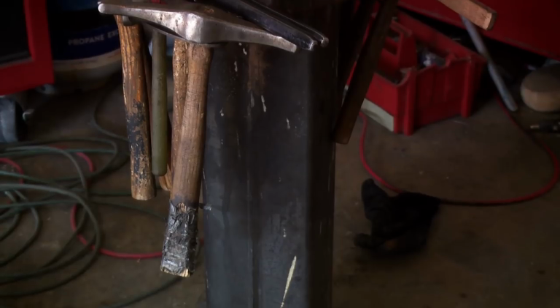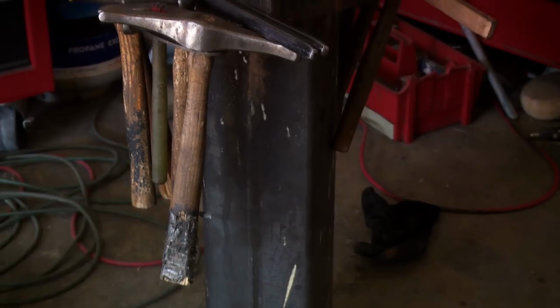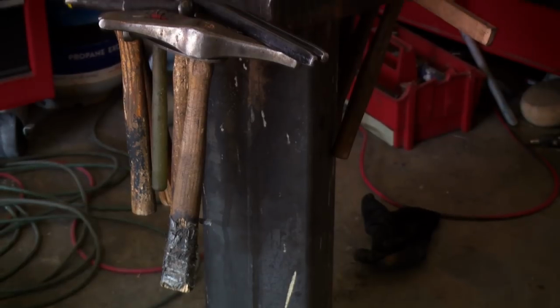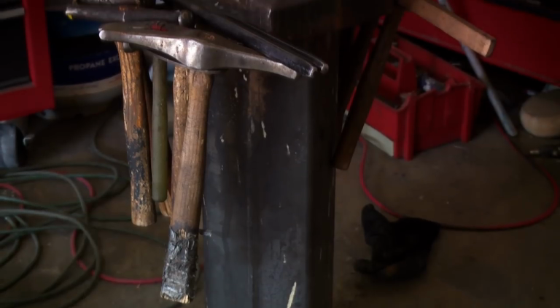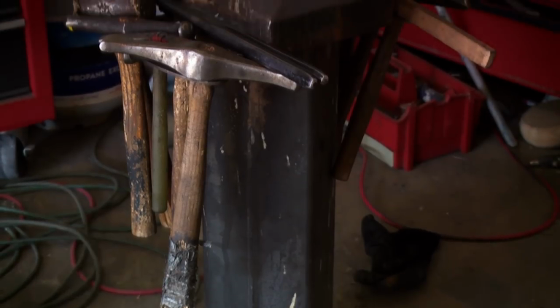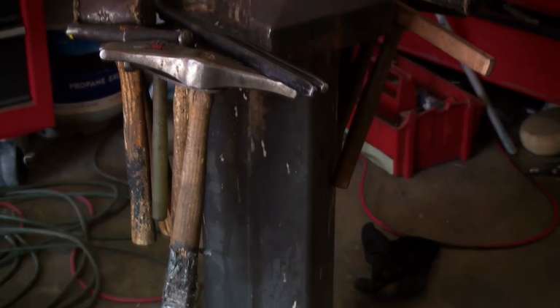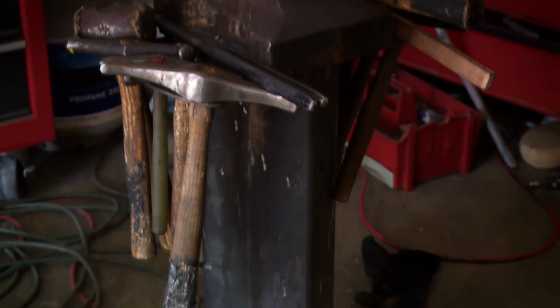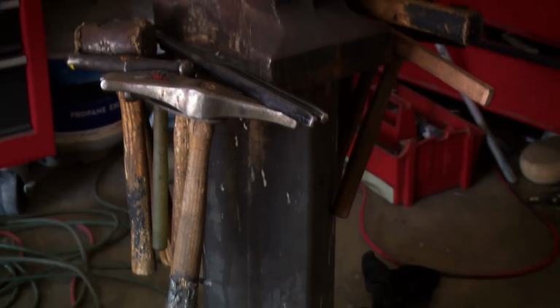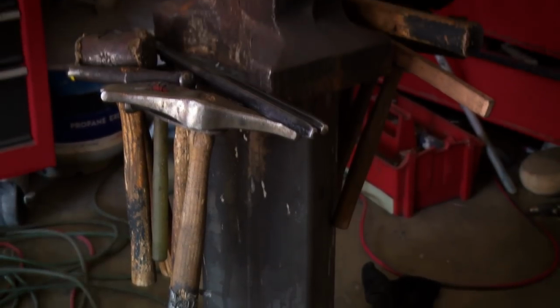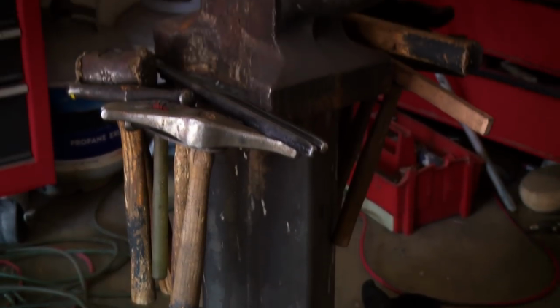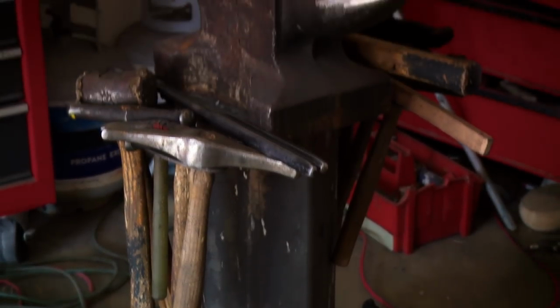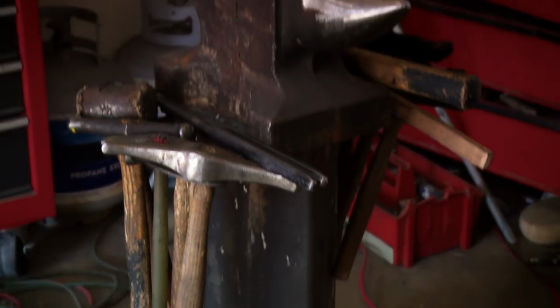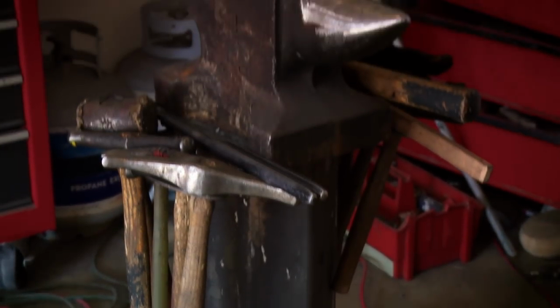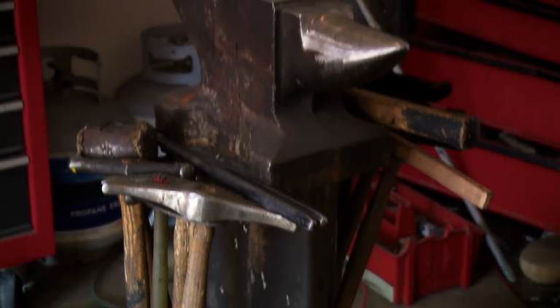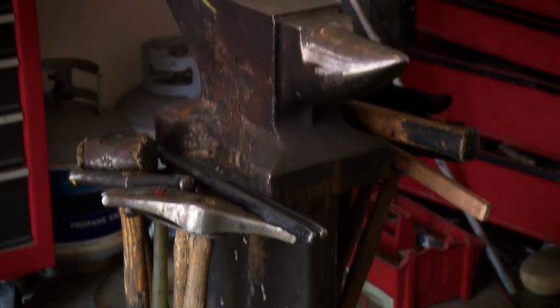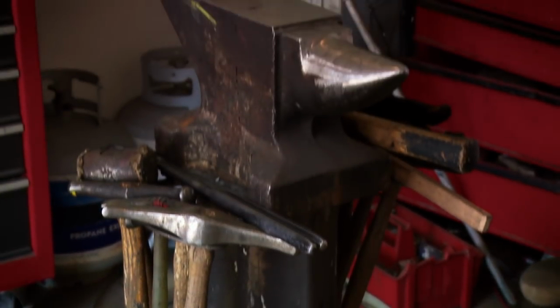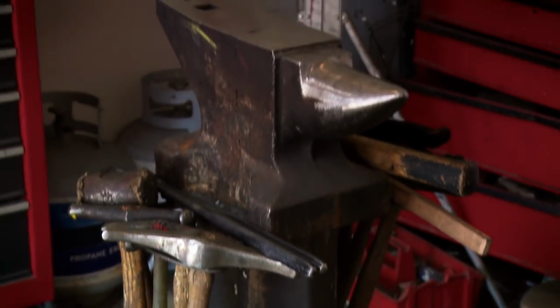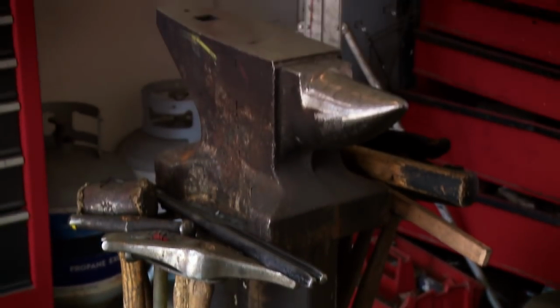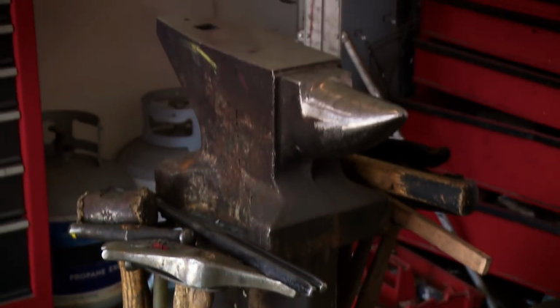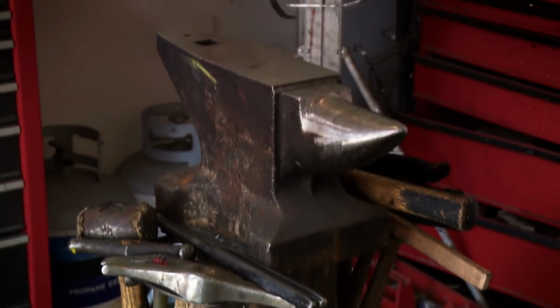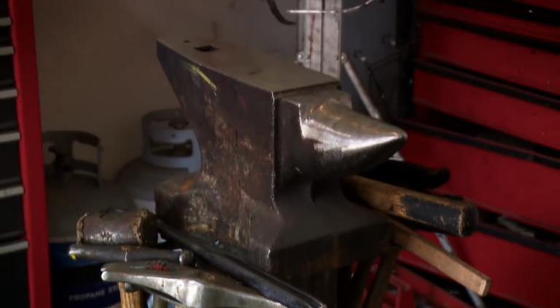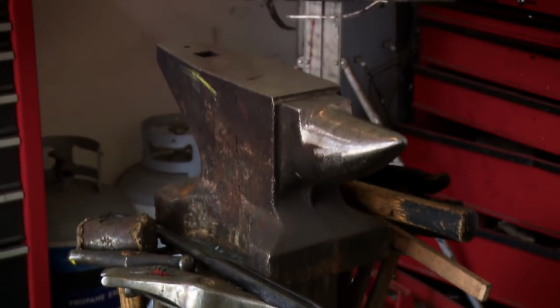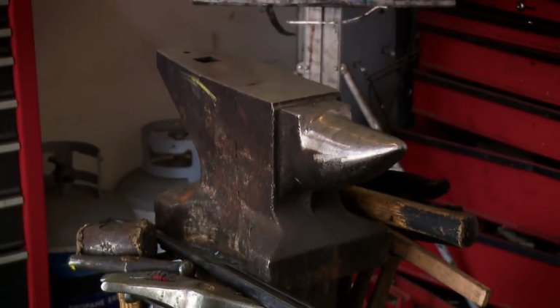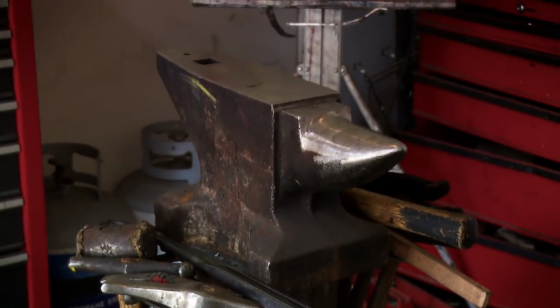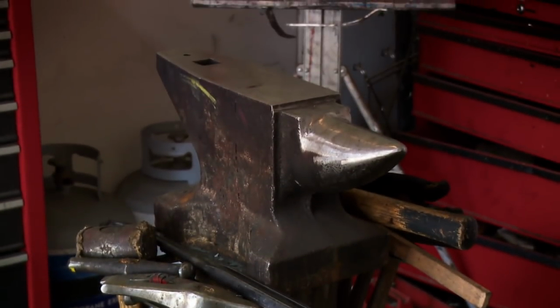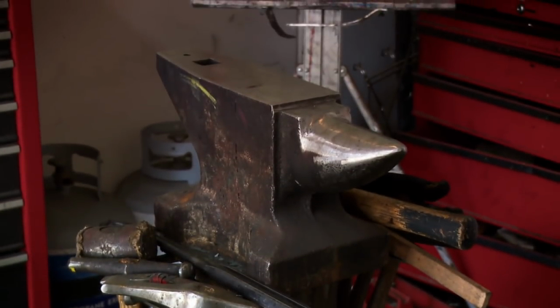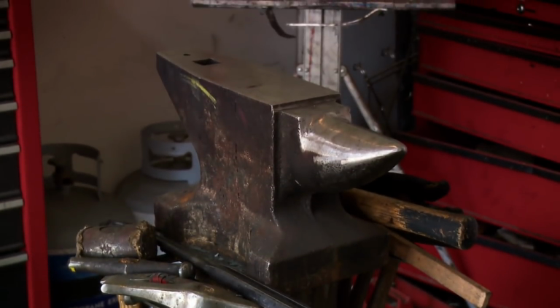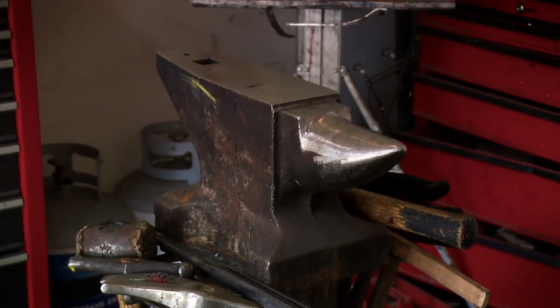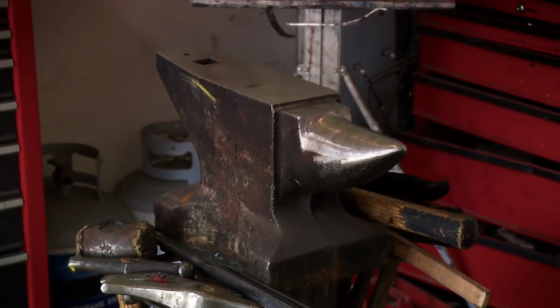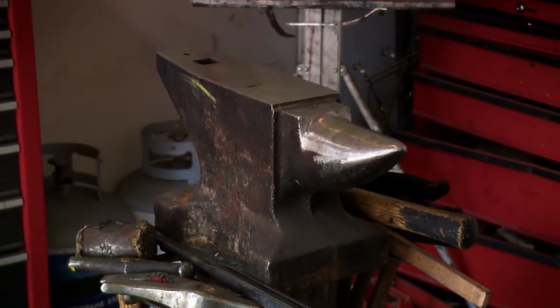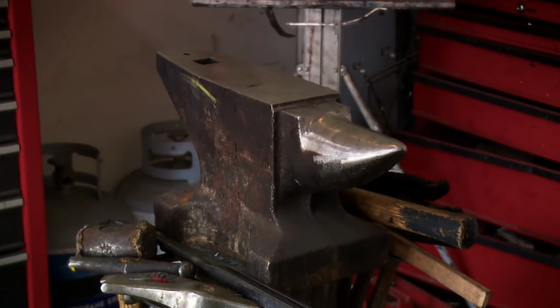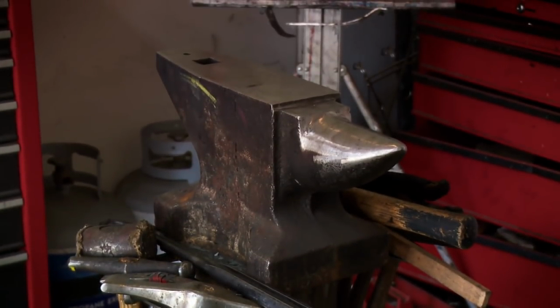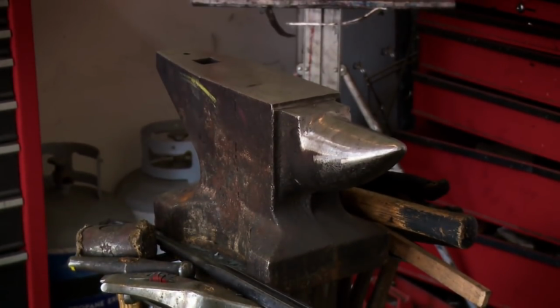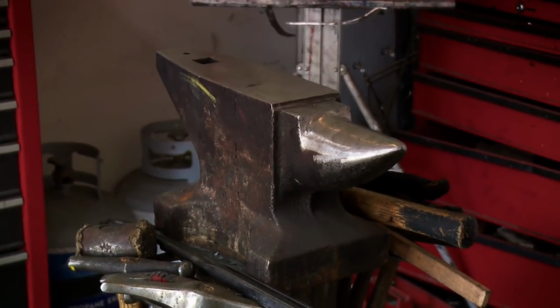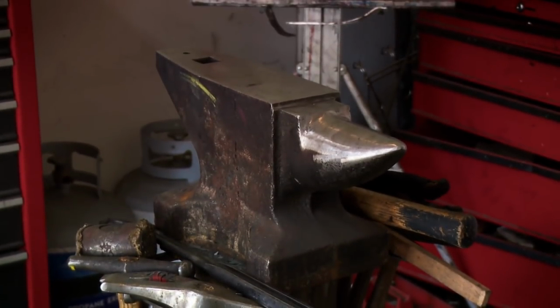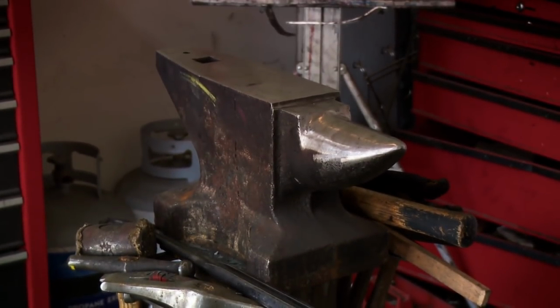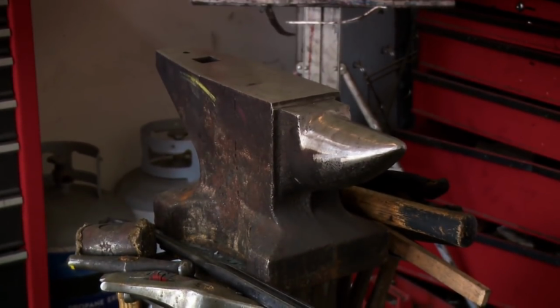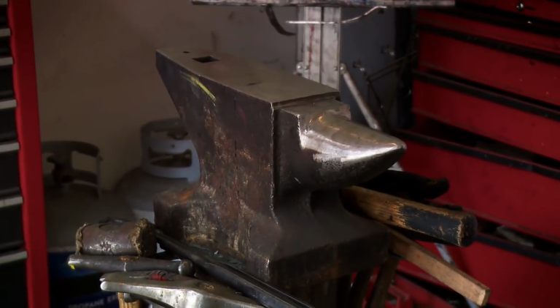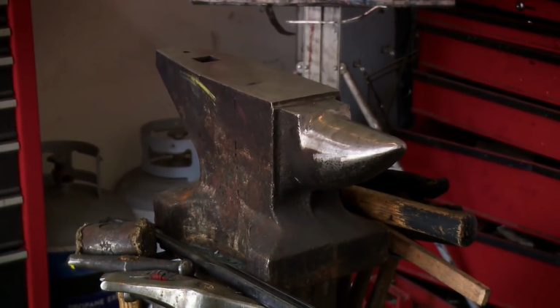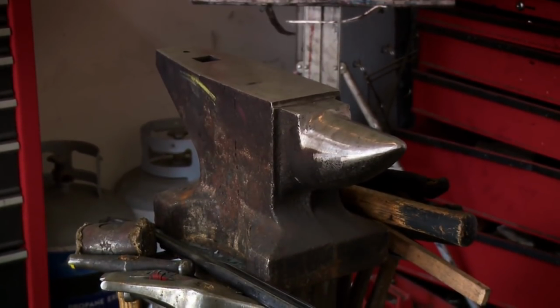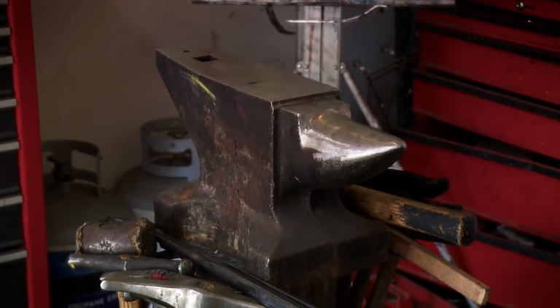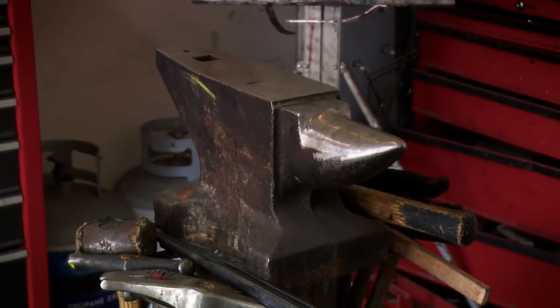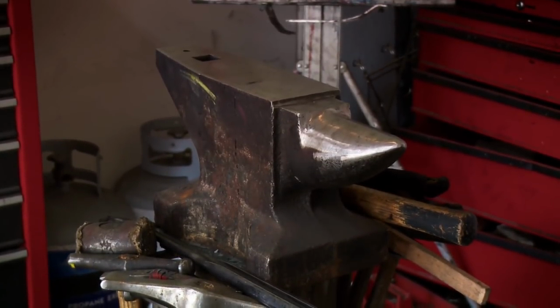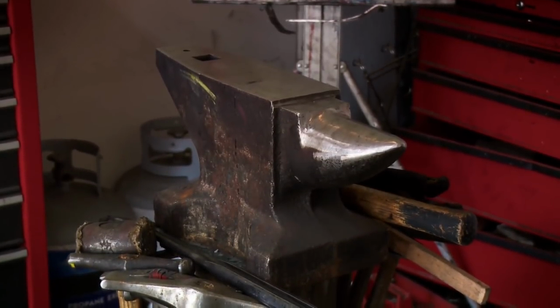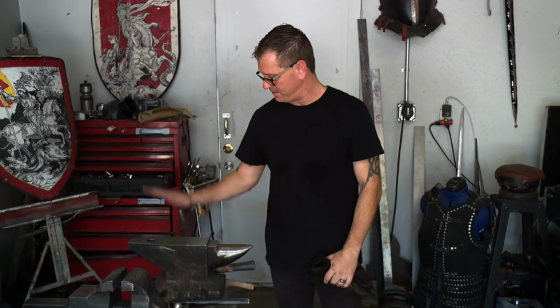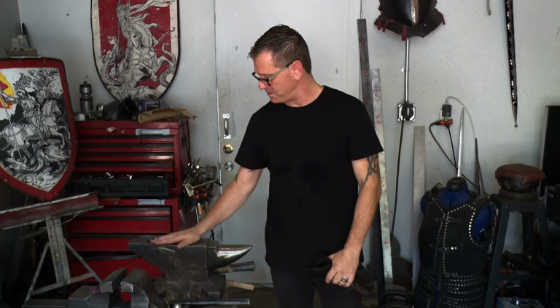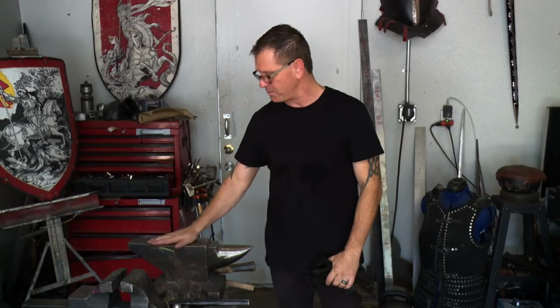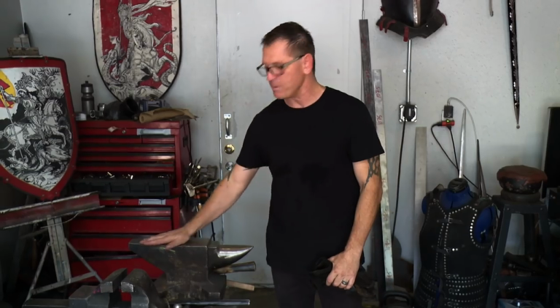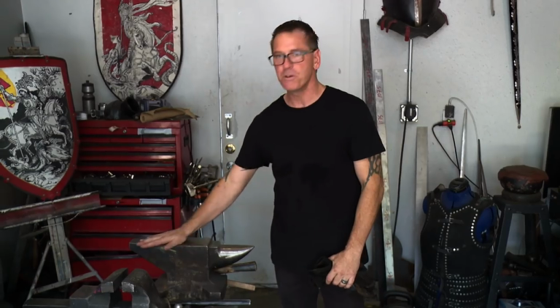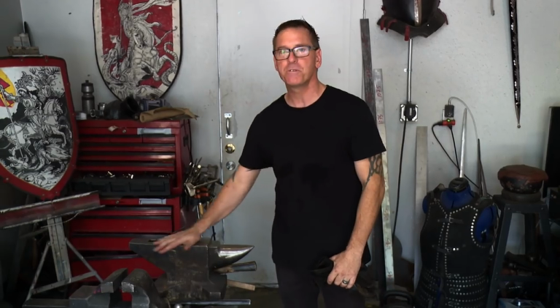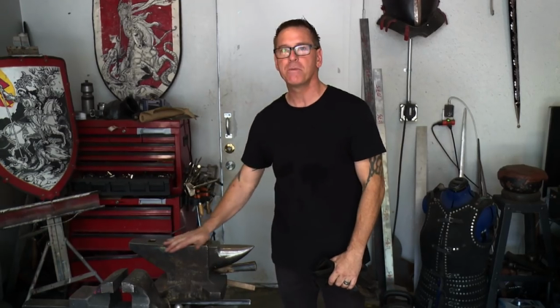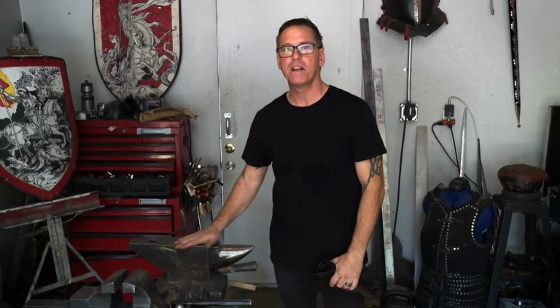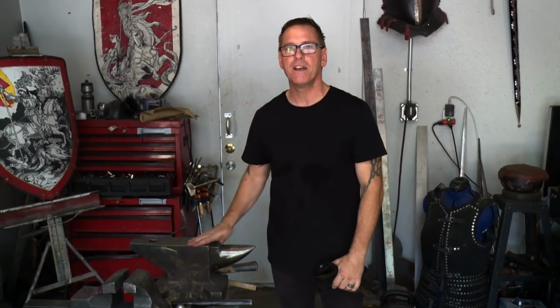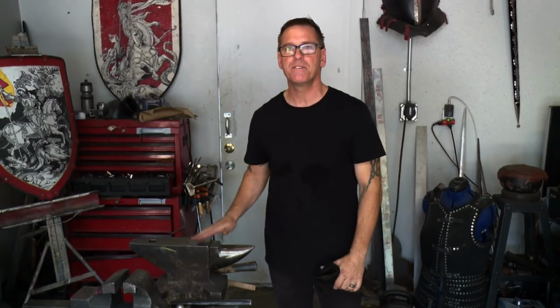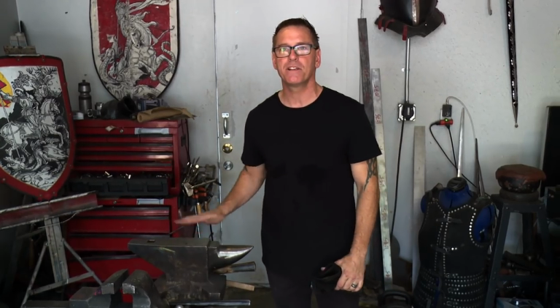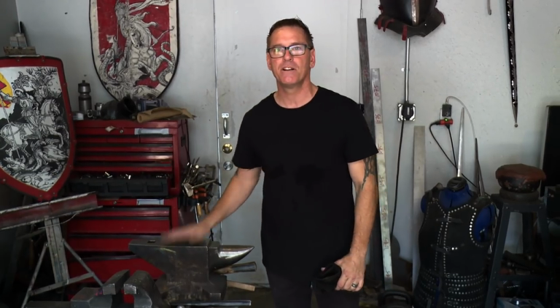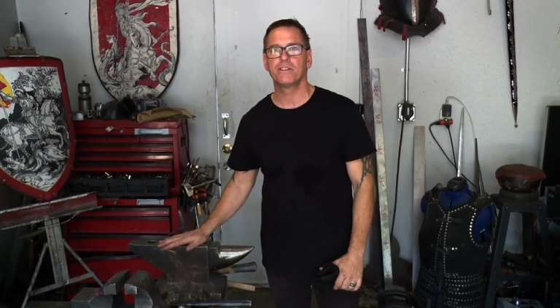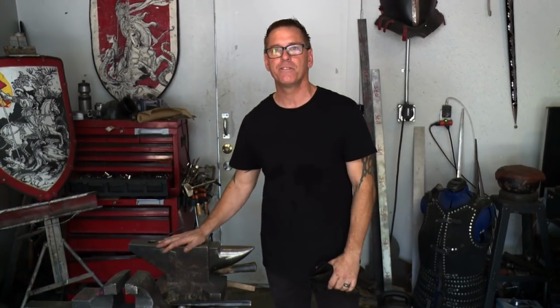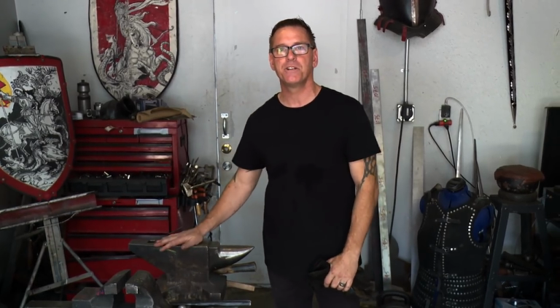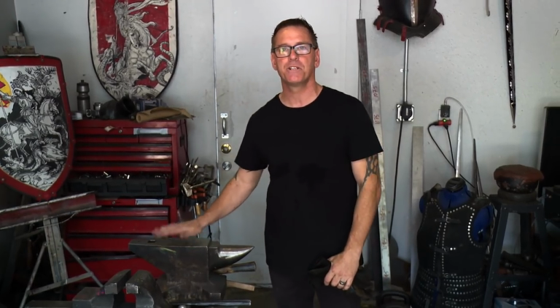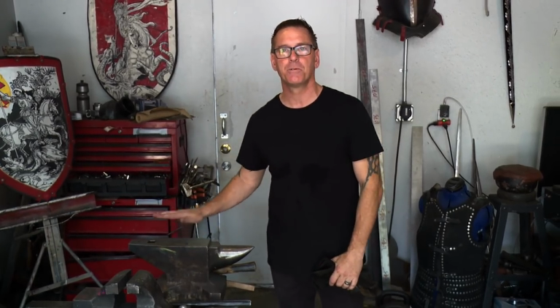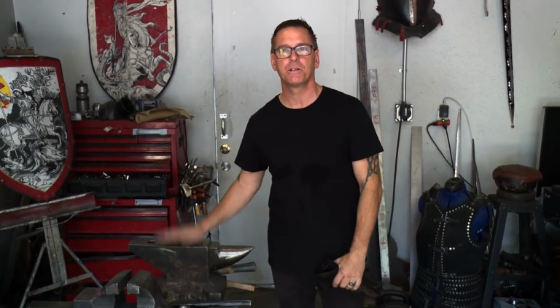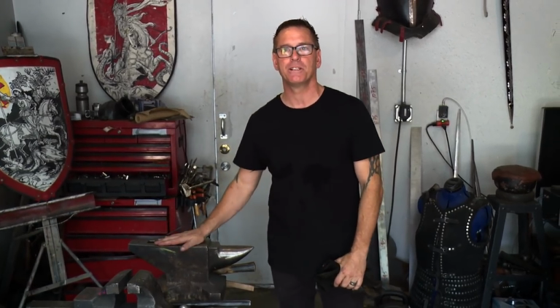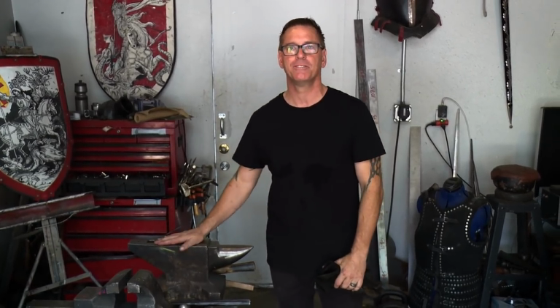This is a Russian farmer's anvil that a friend gave me a few years ago. This is where most of my knives get all their finishing work from.